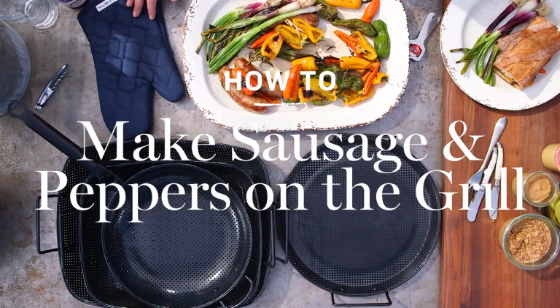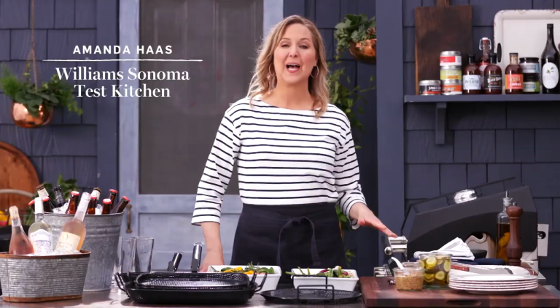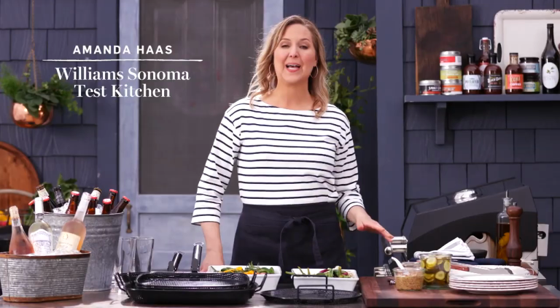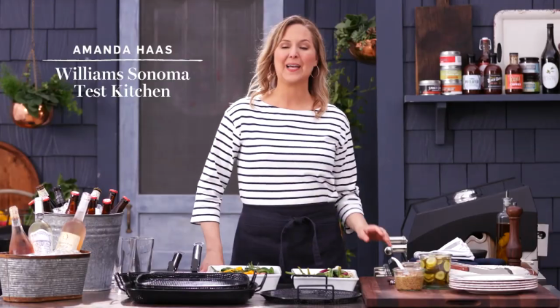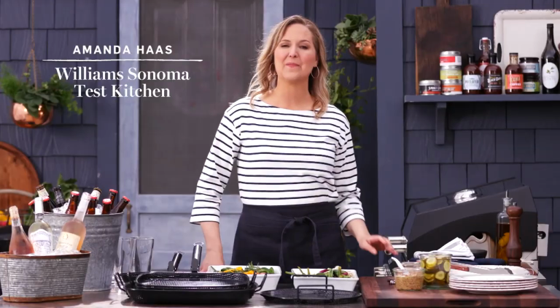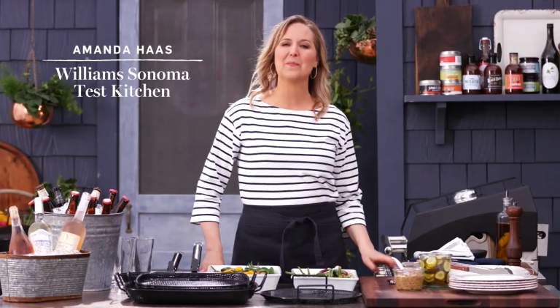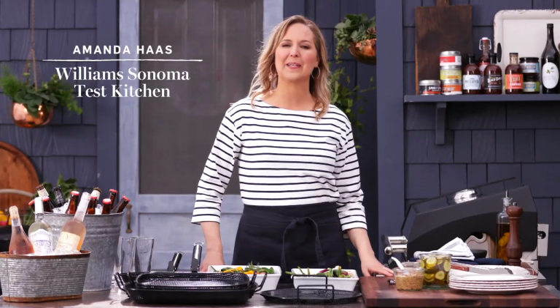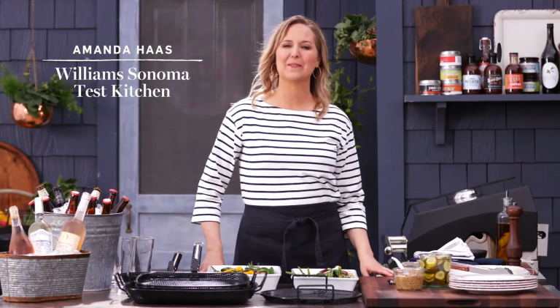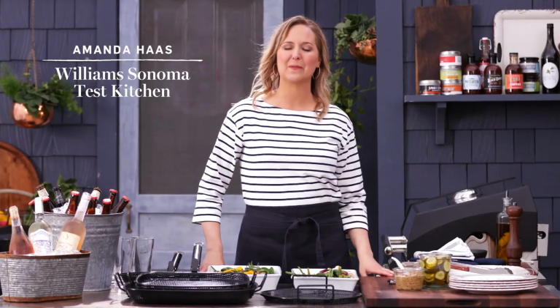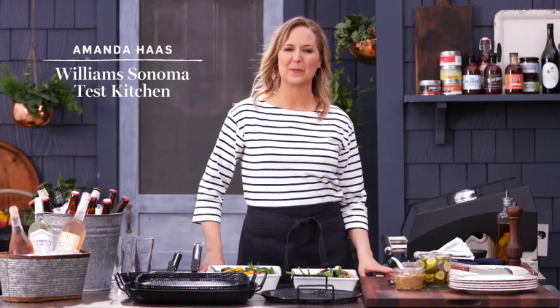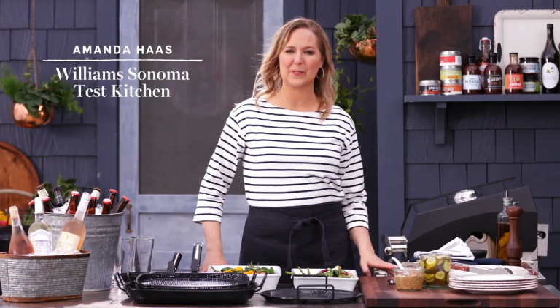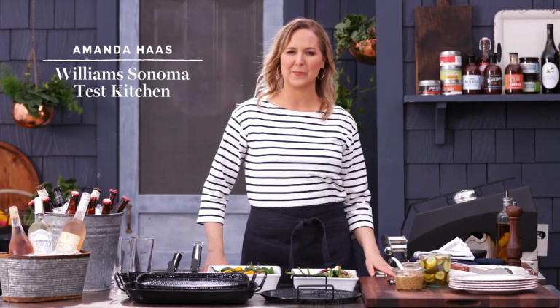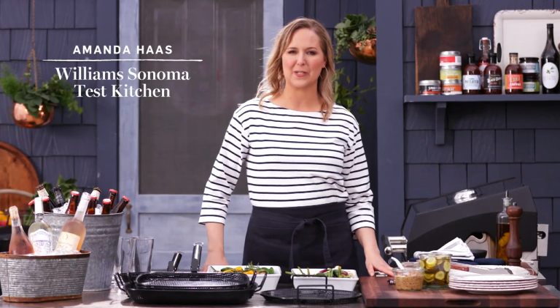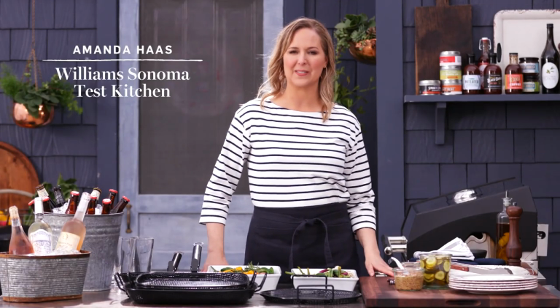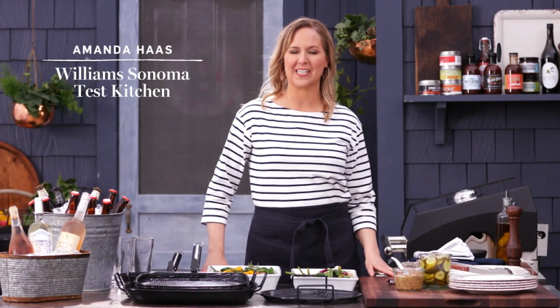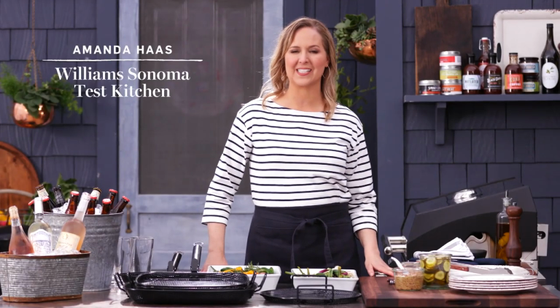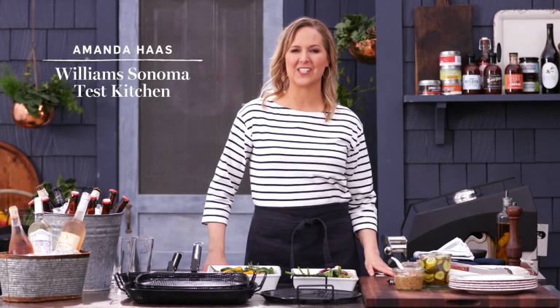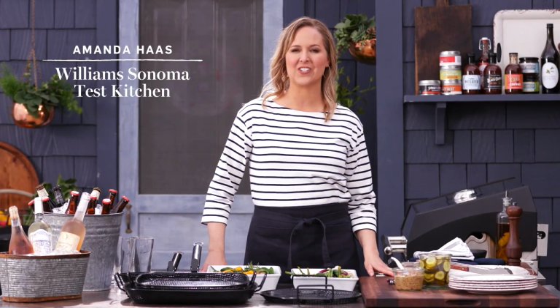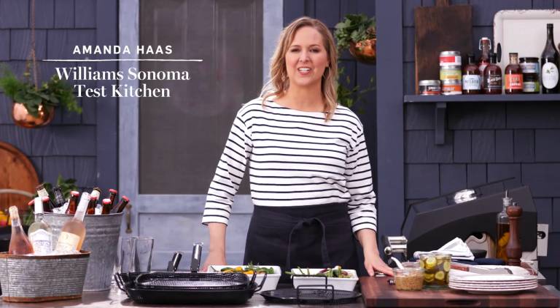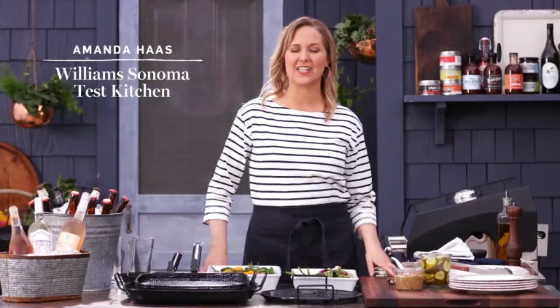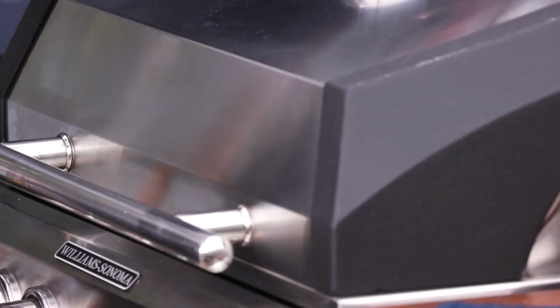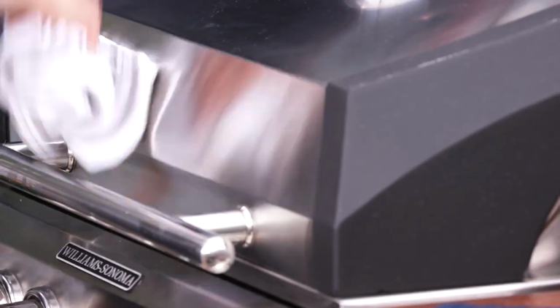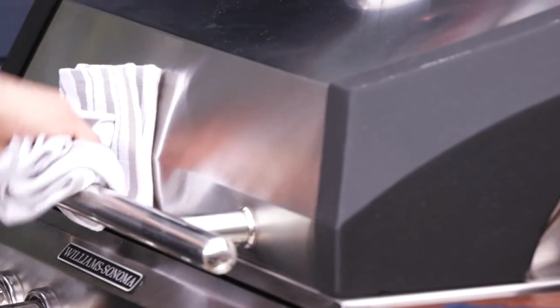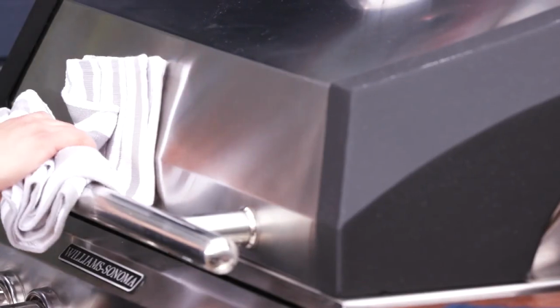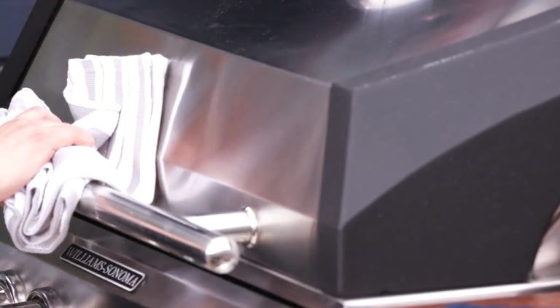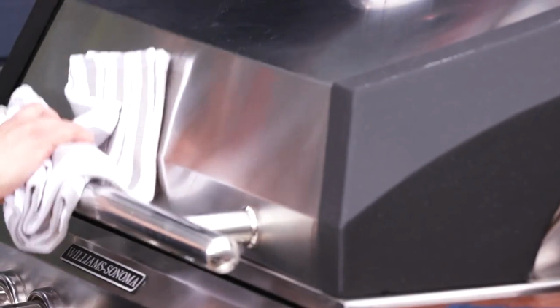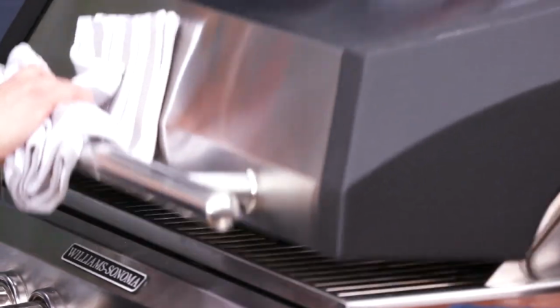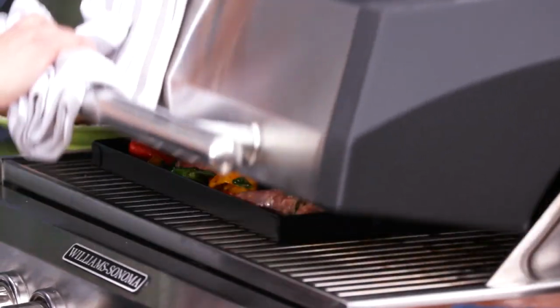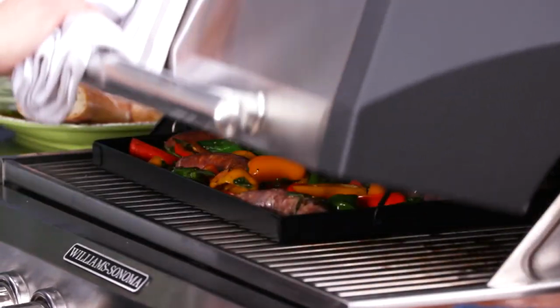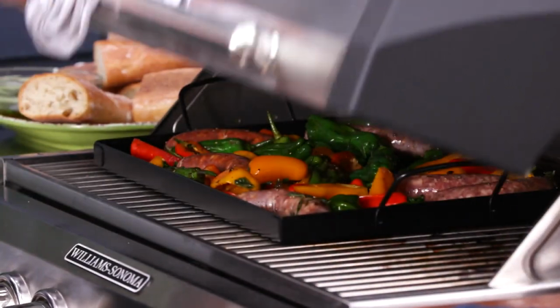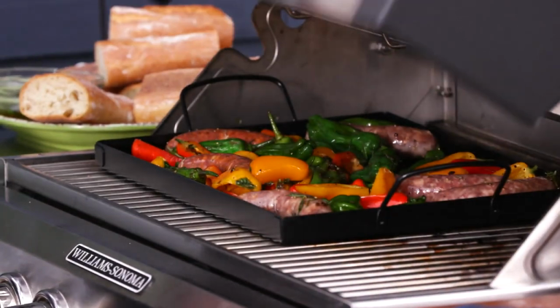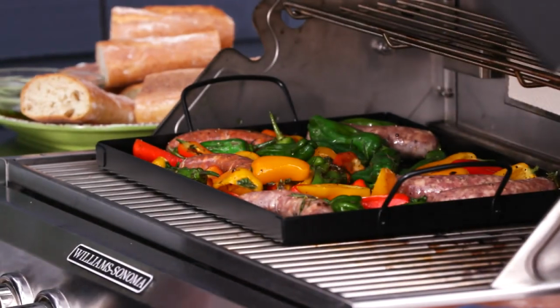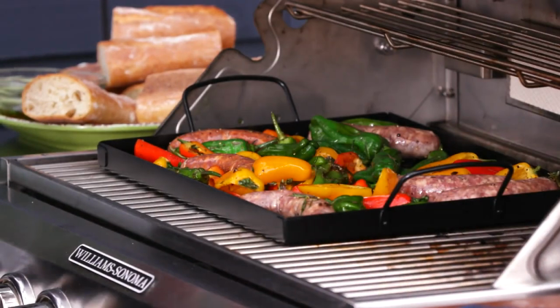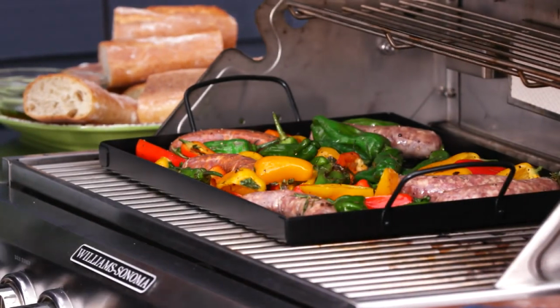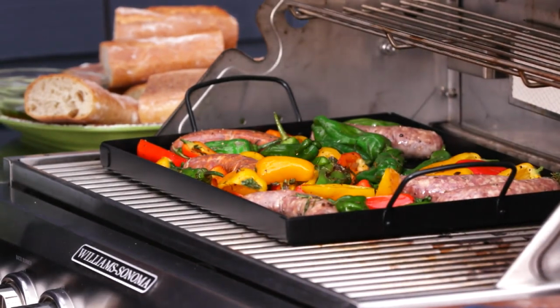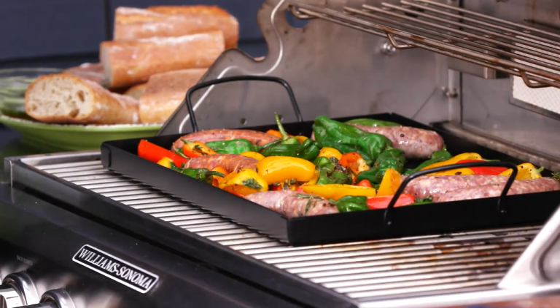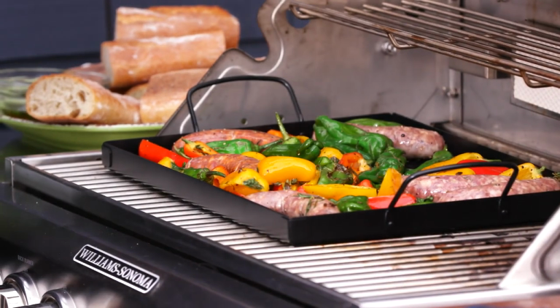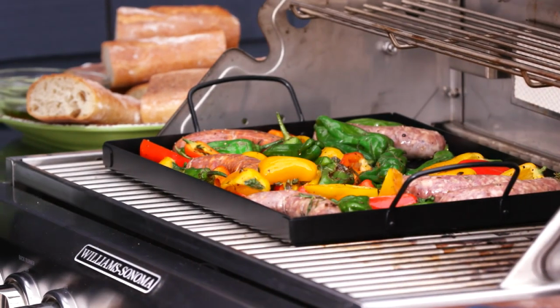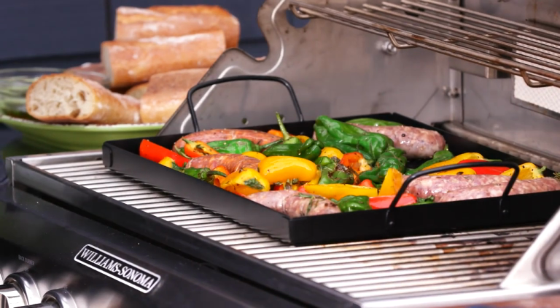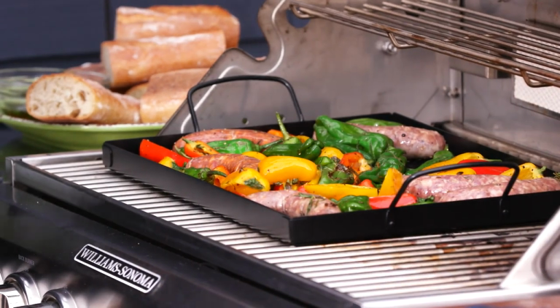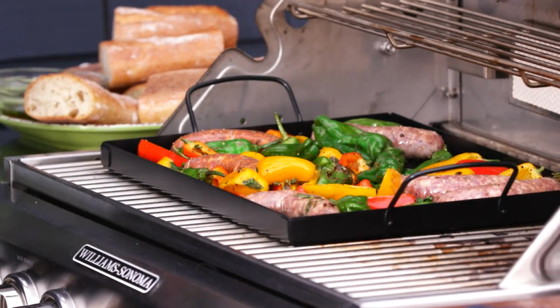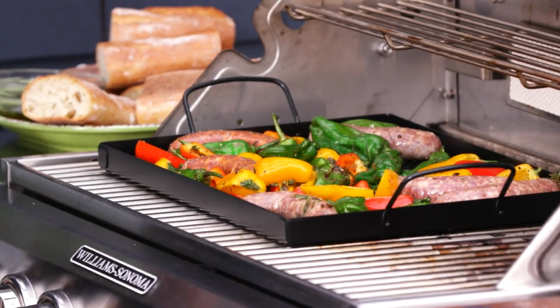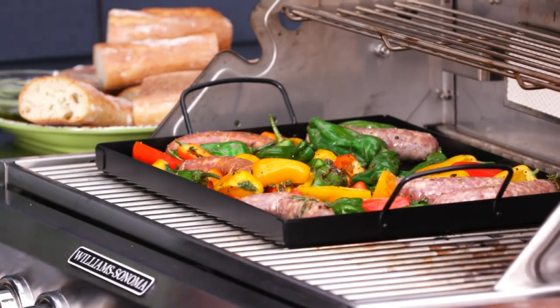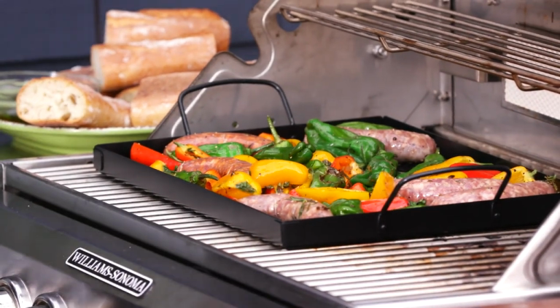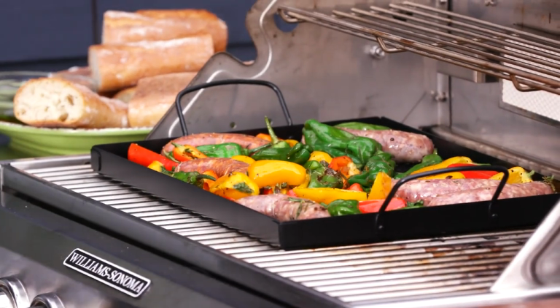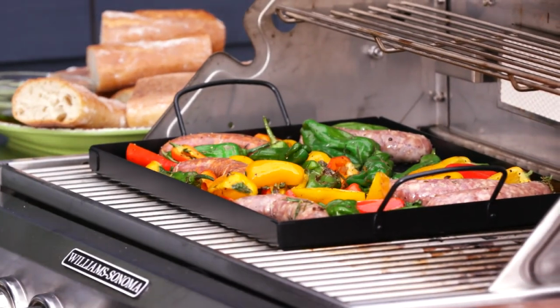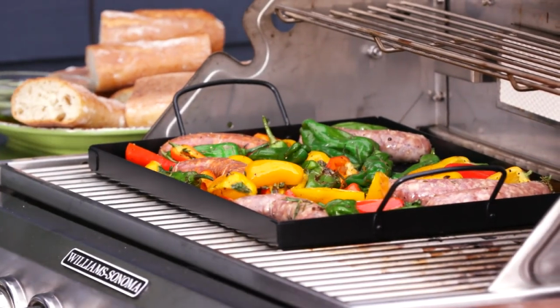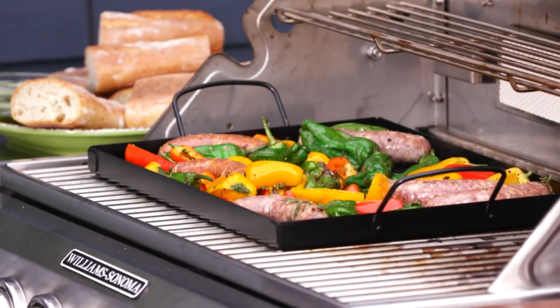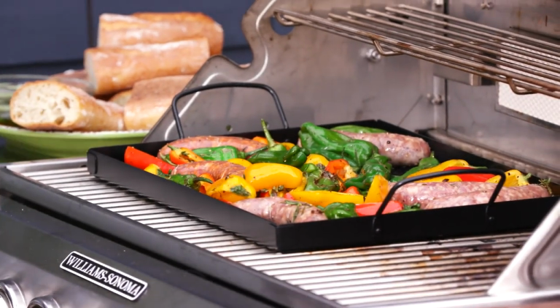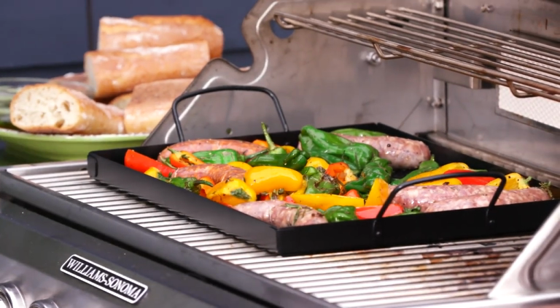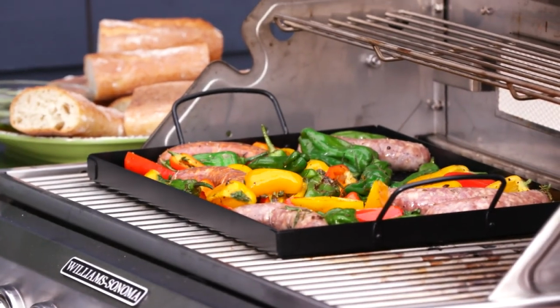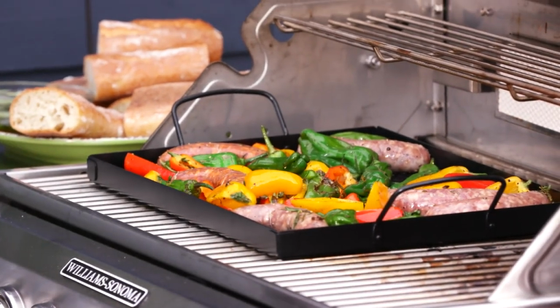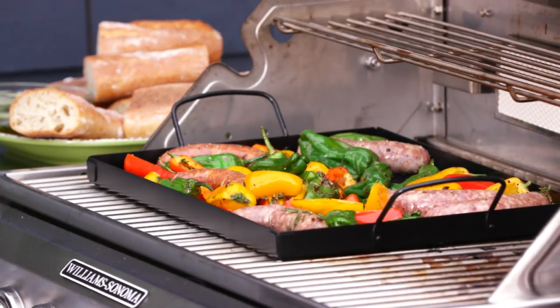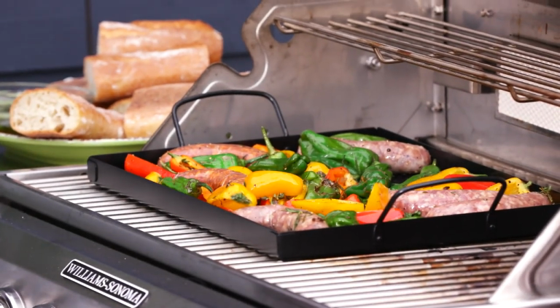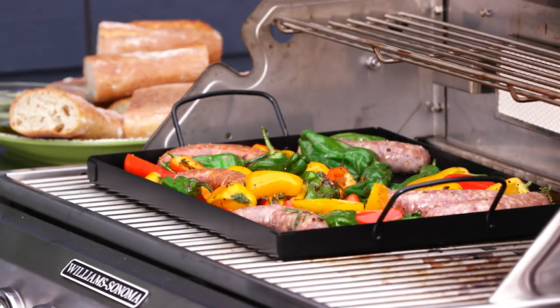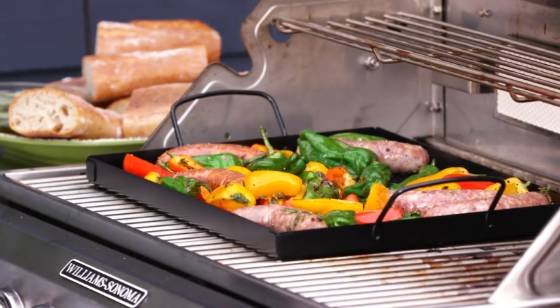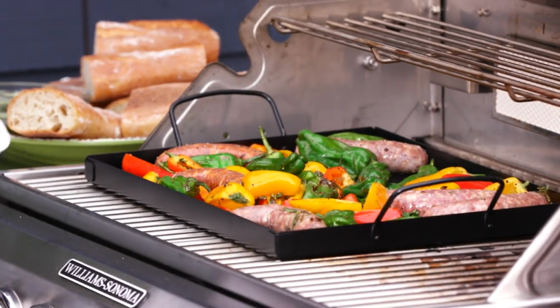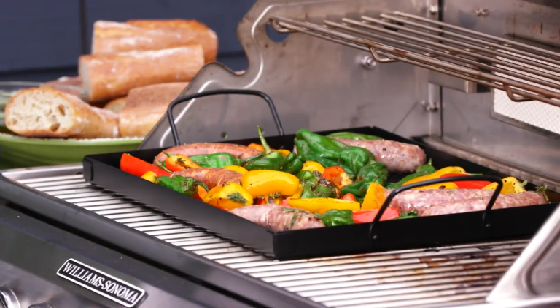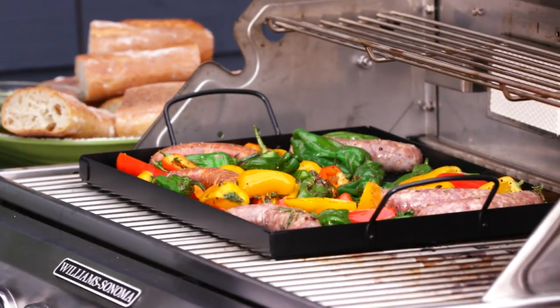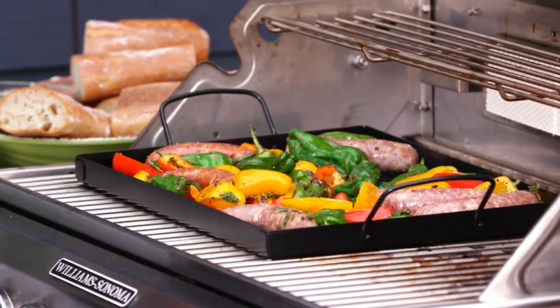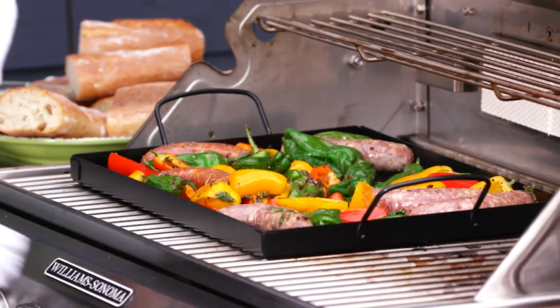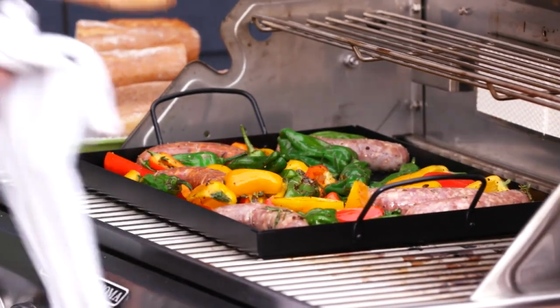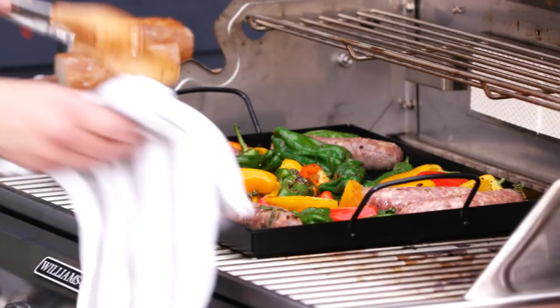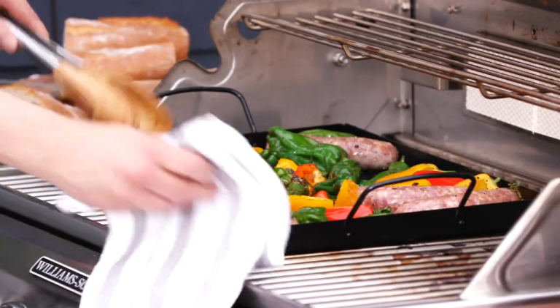Hi, I'm Amanda from the Williams-Sonoma Test Kitchen, and today I'm grilling one of my favorite recipes using our Williams-Sonoma High Heat Non-Stick Cookware.